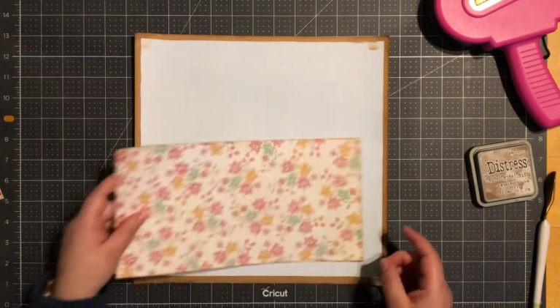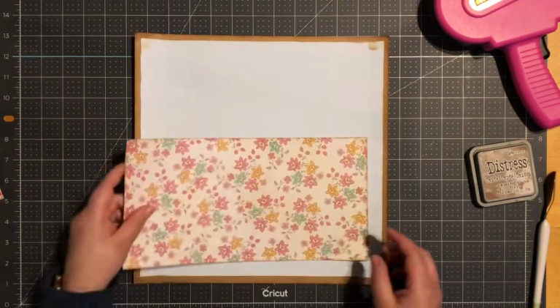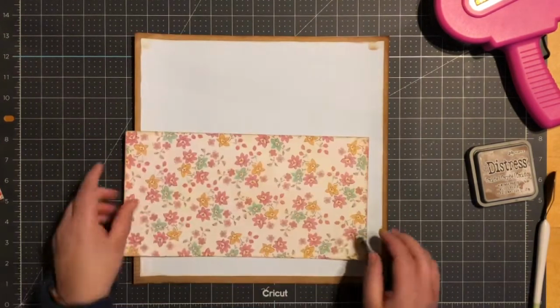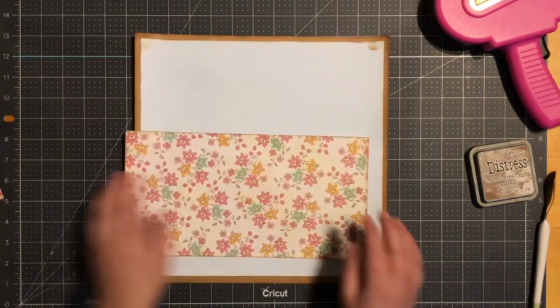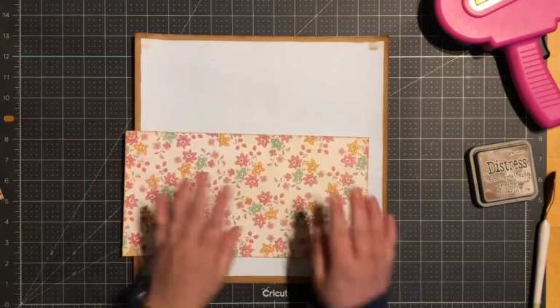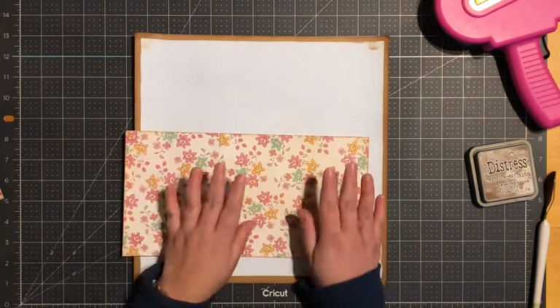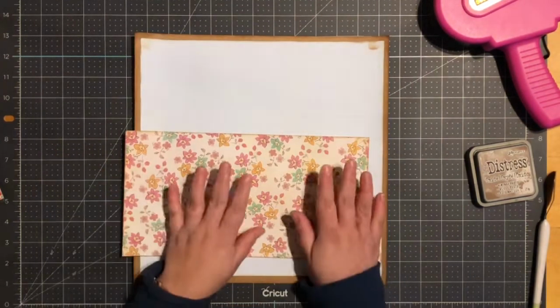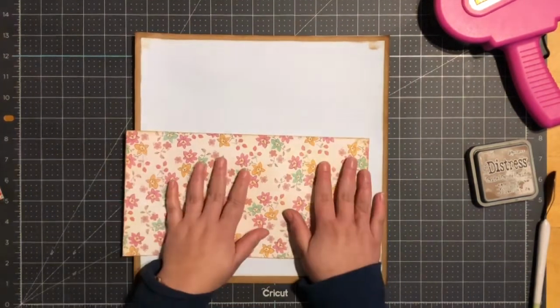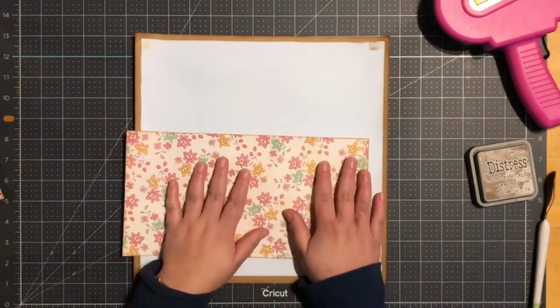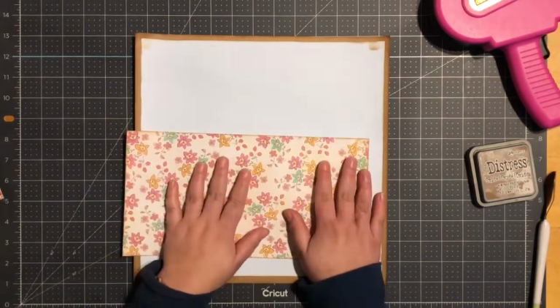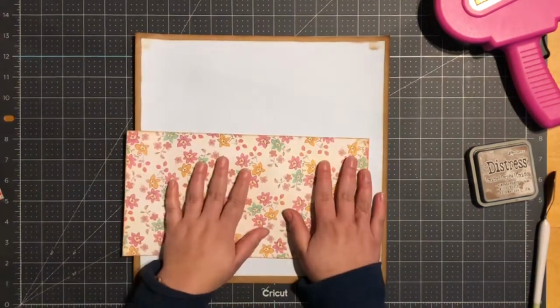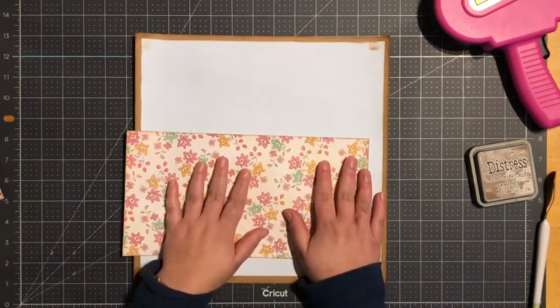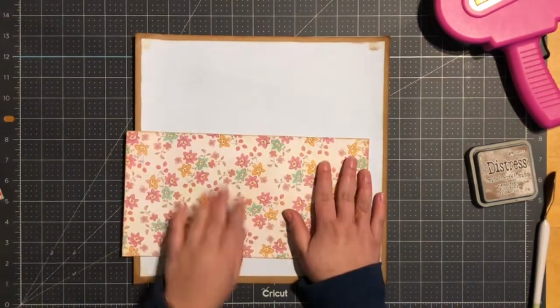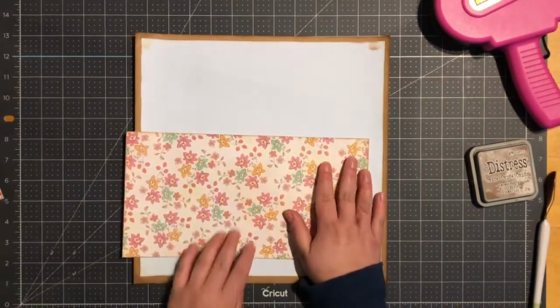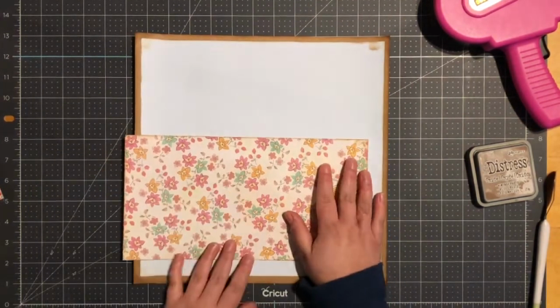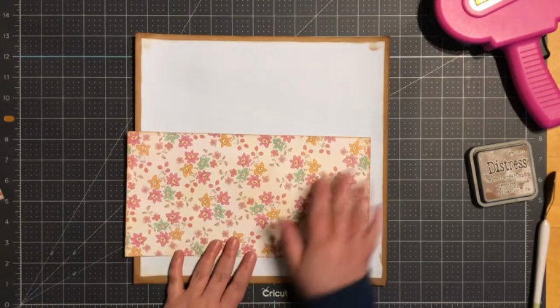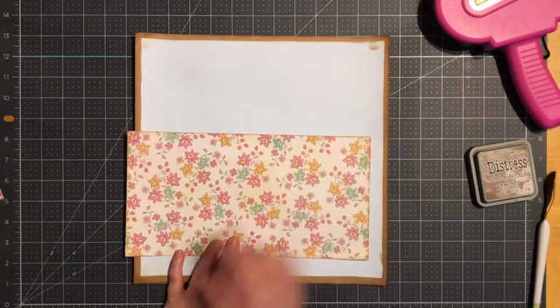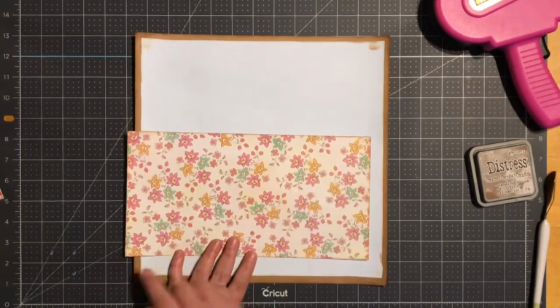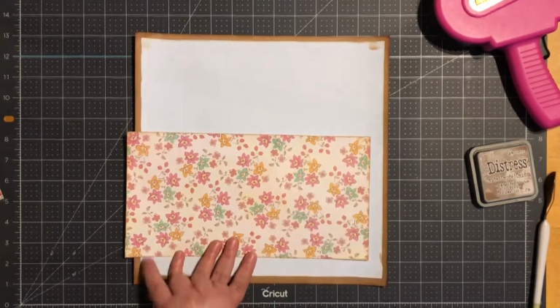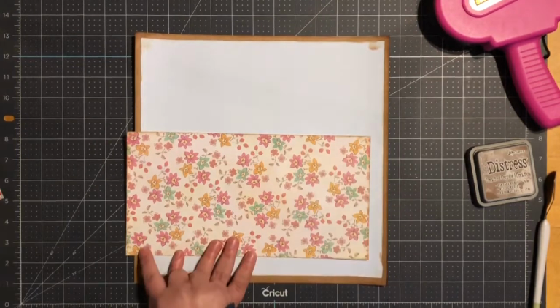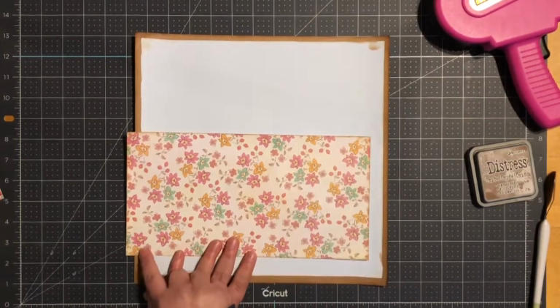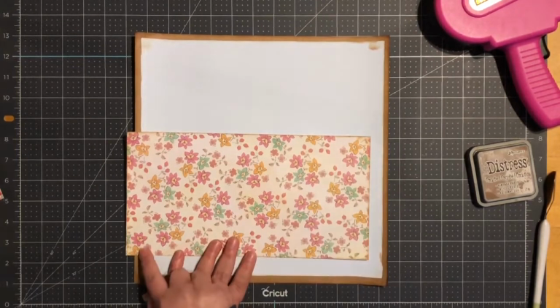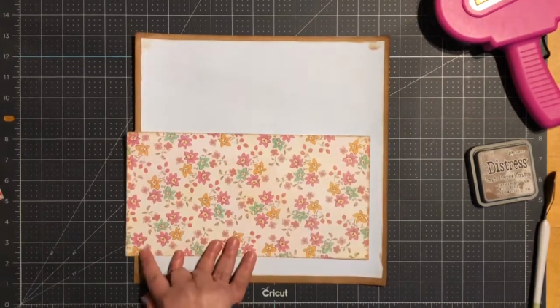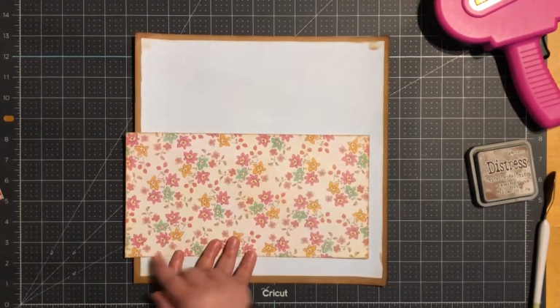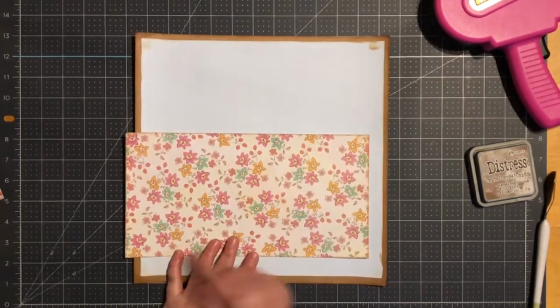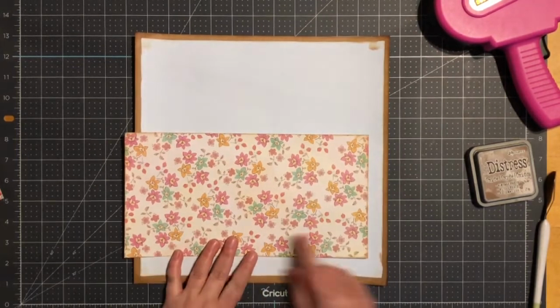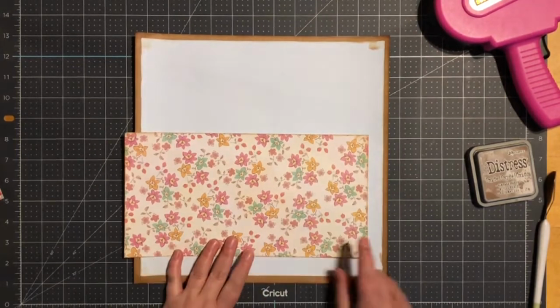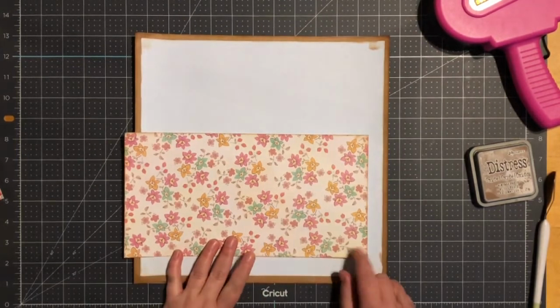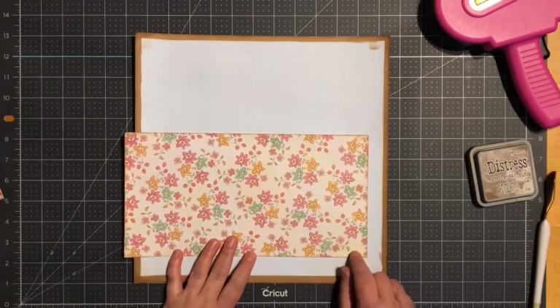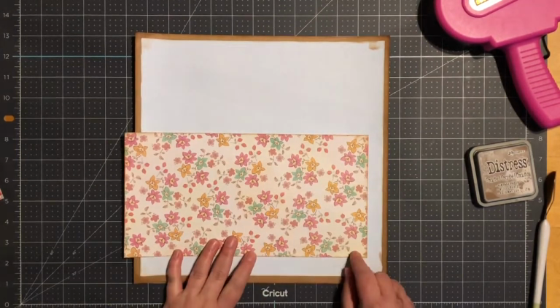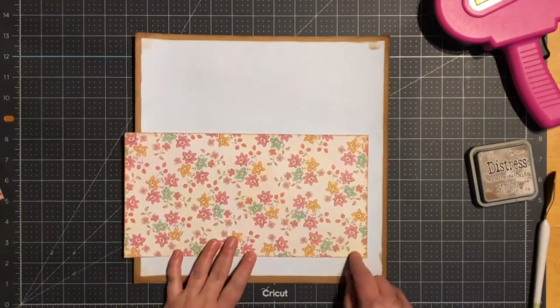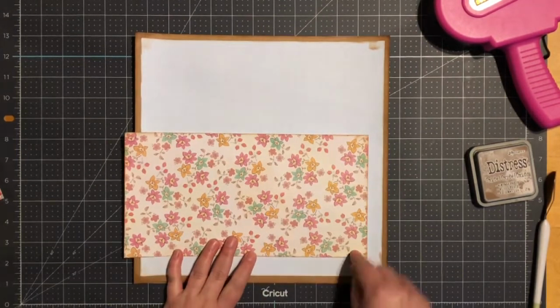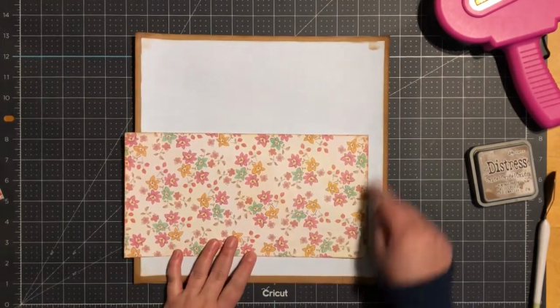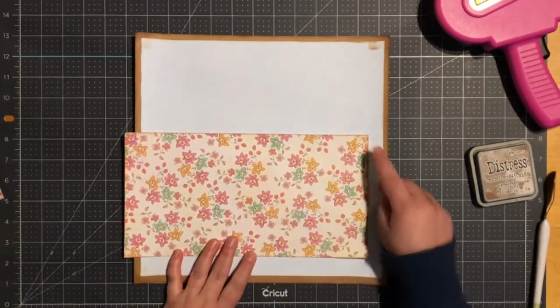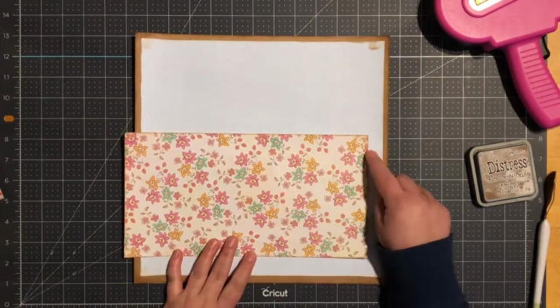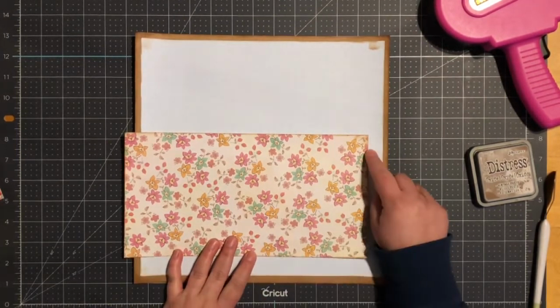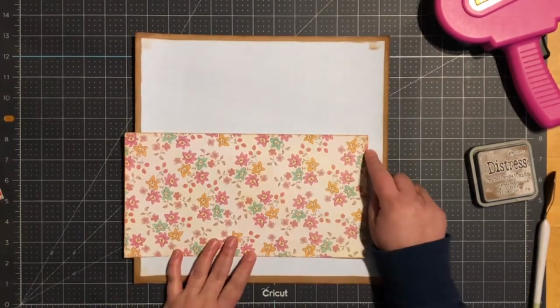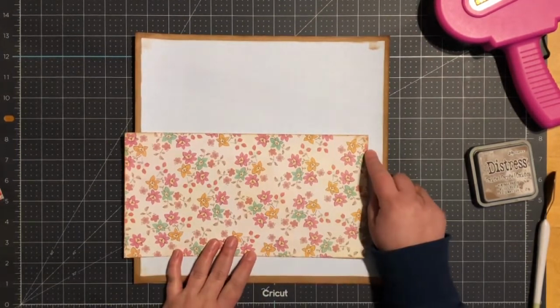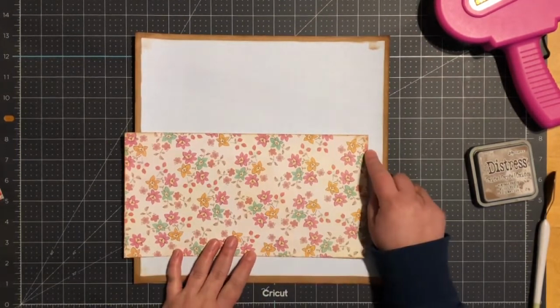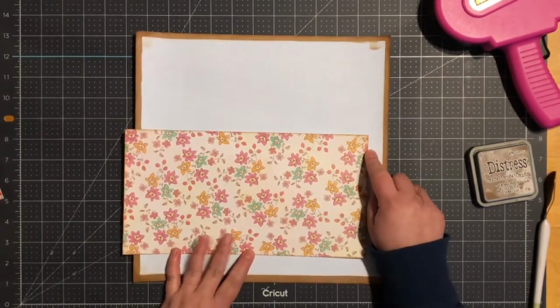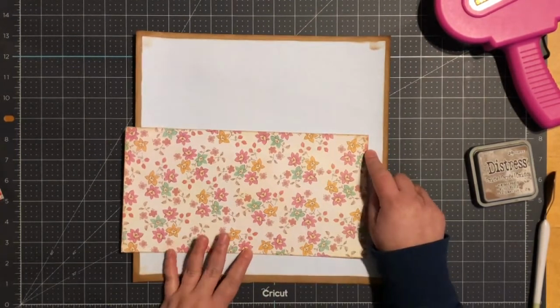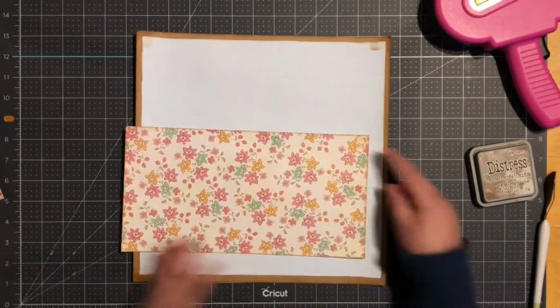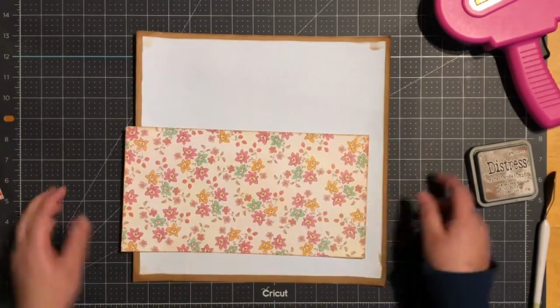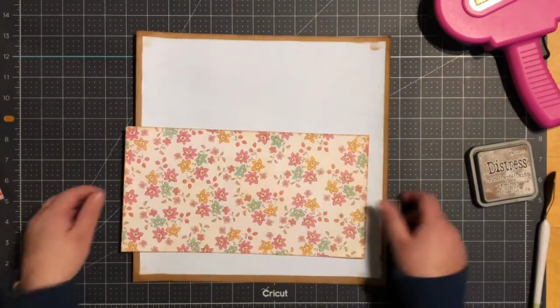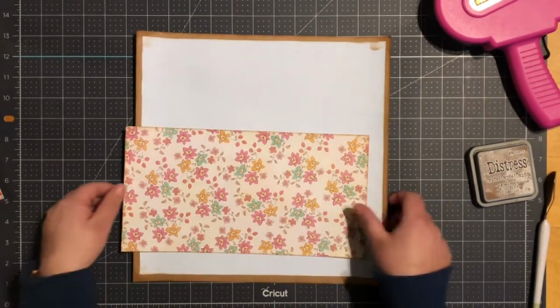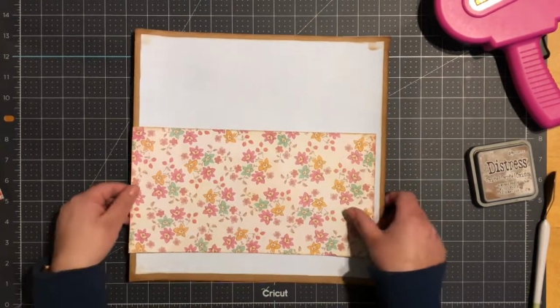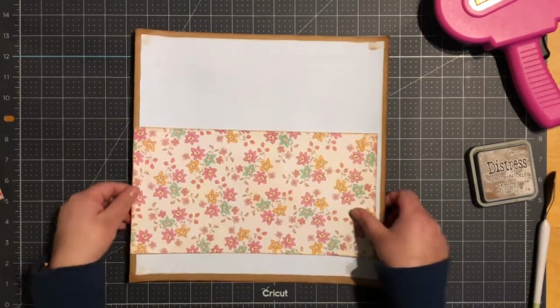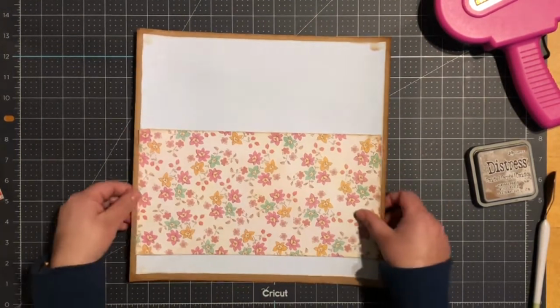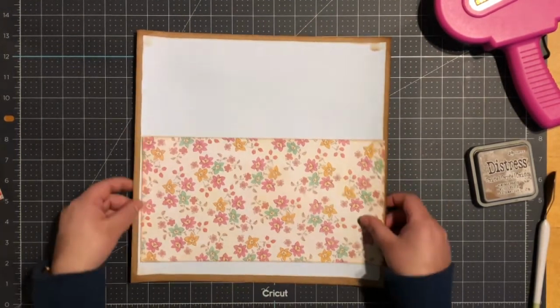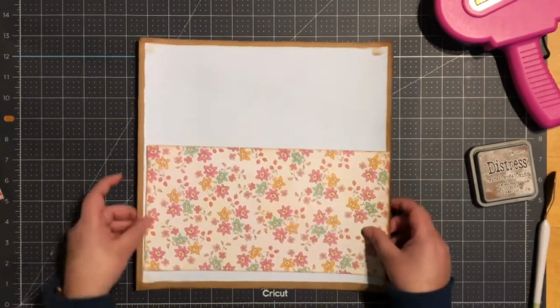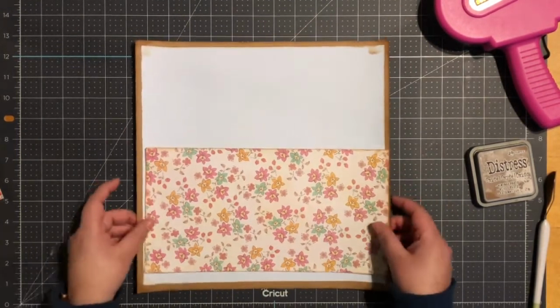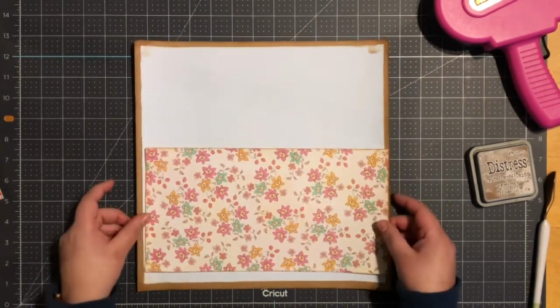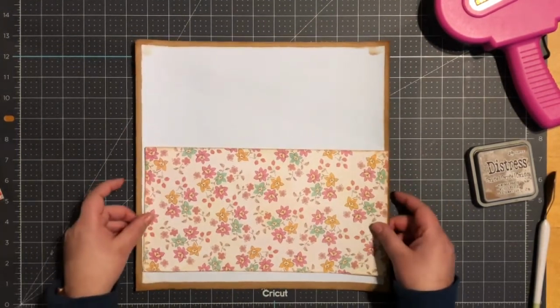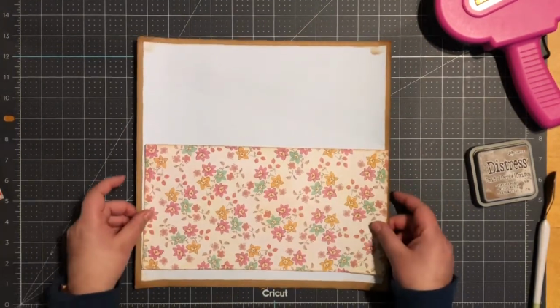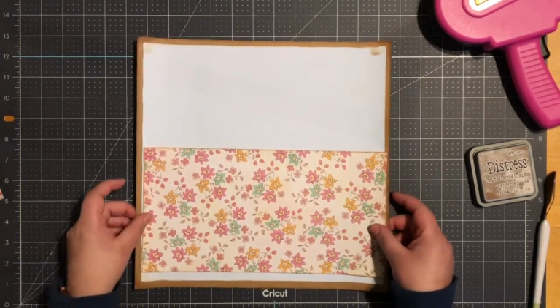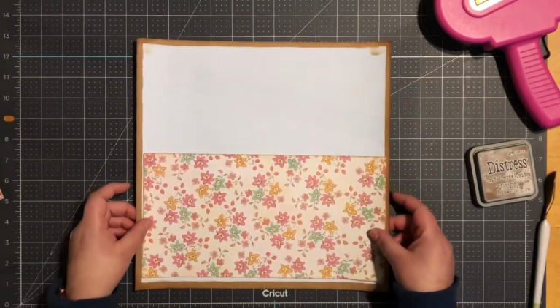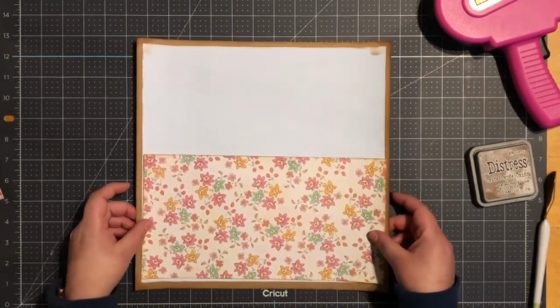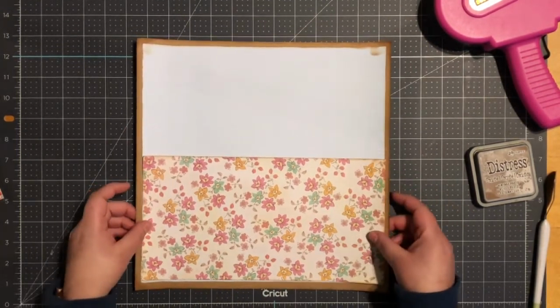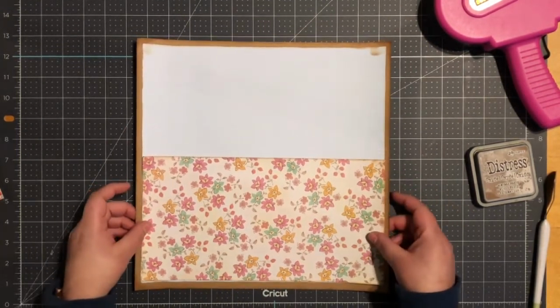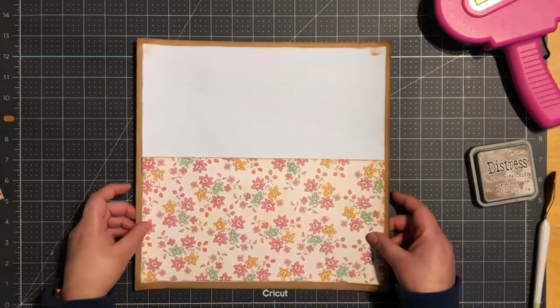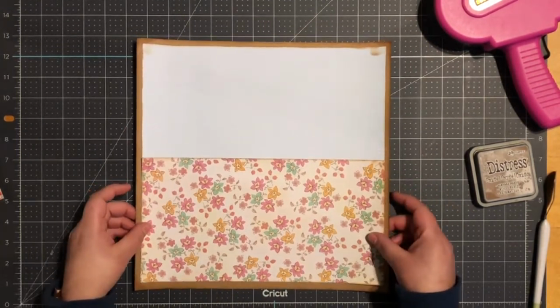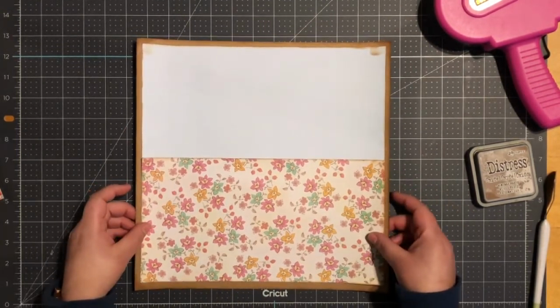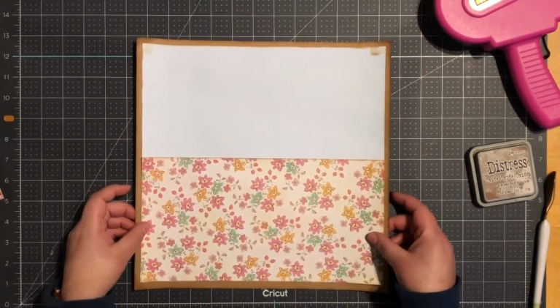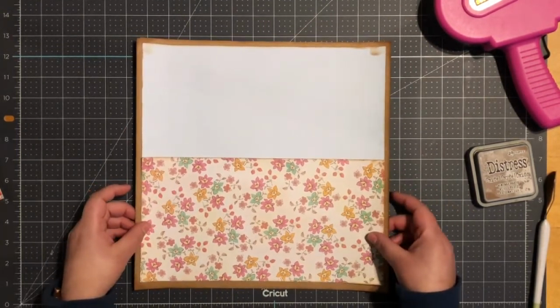My next piece of paper measures 11 and a half by 6 inches. I'll go ahead and bring it down here.